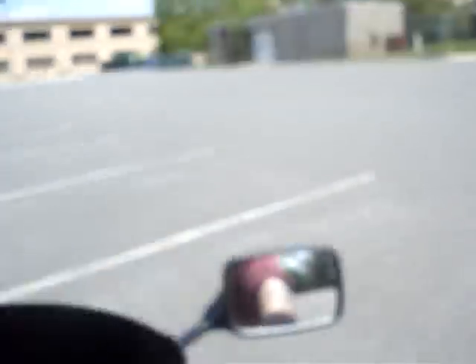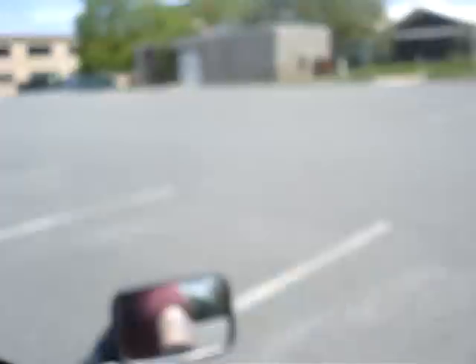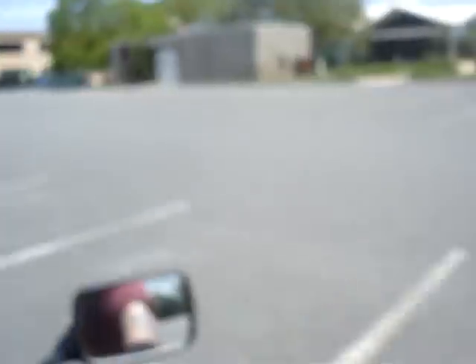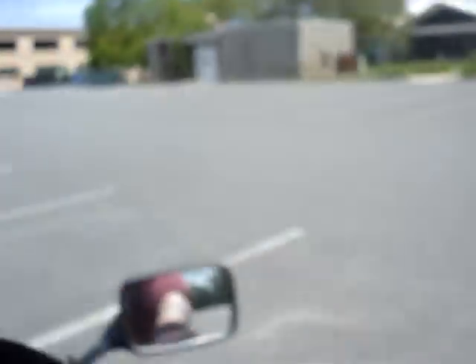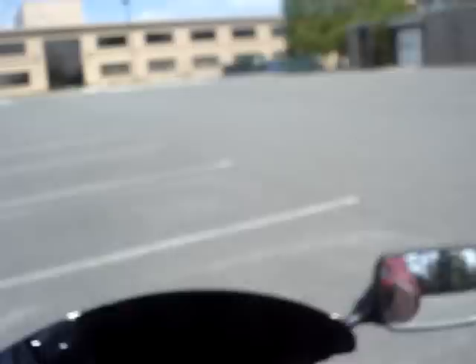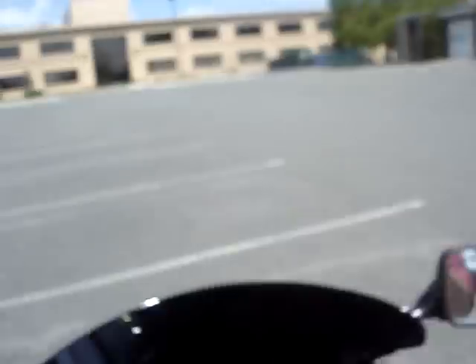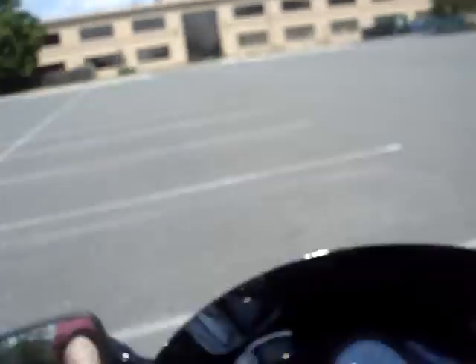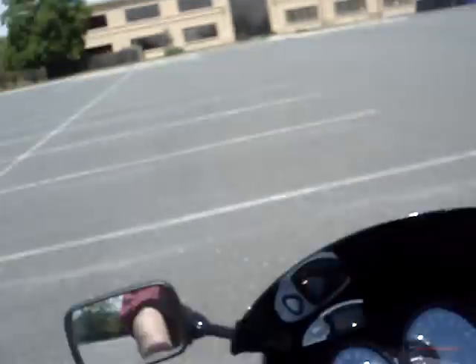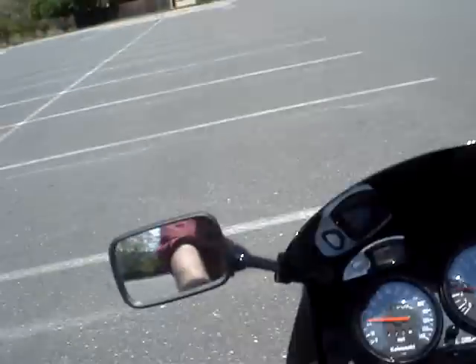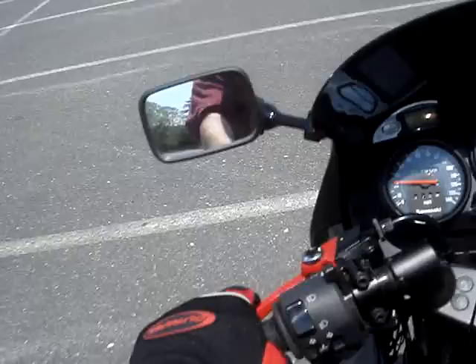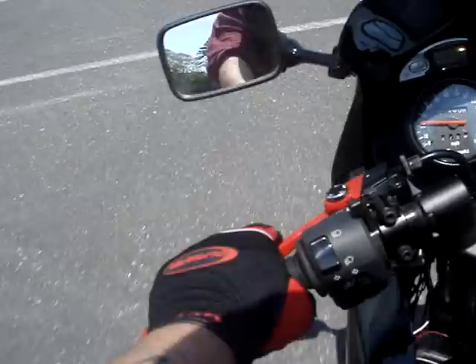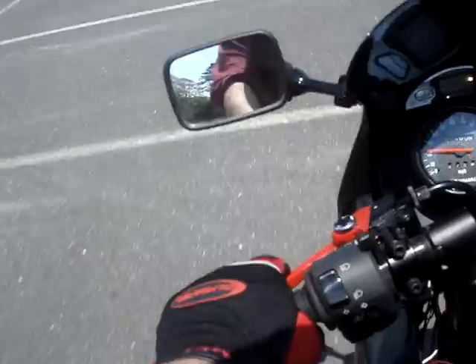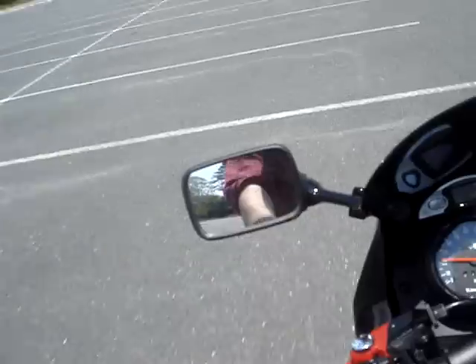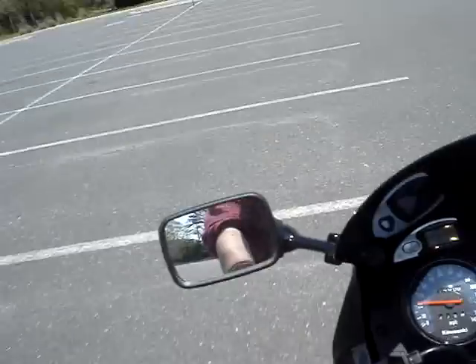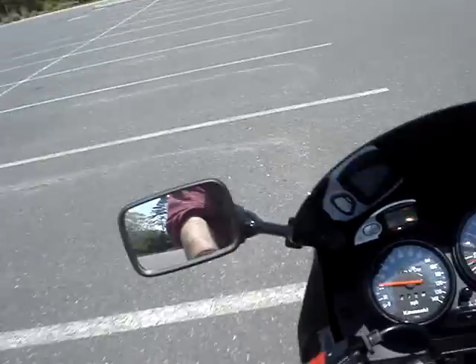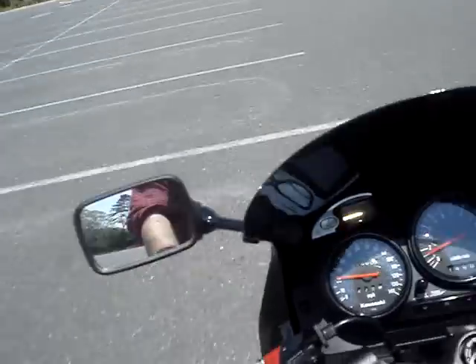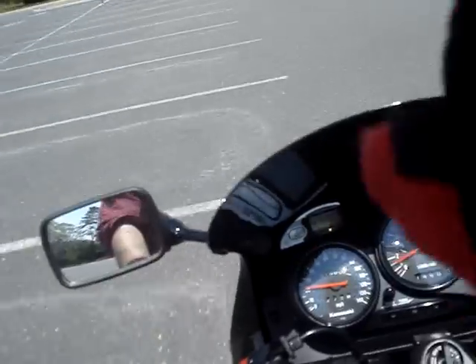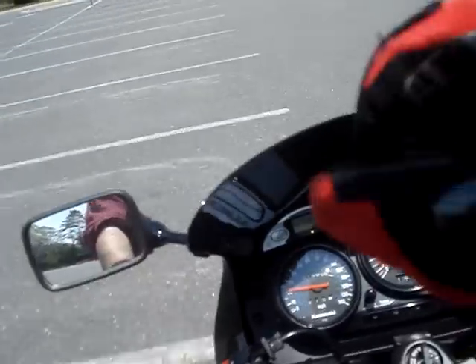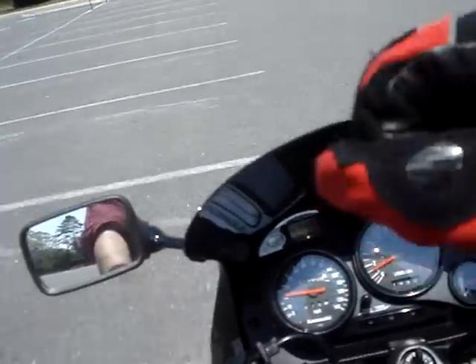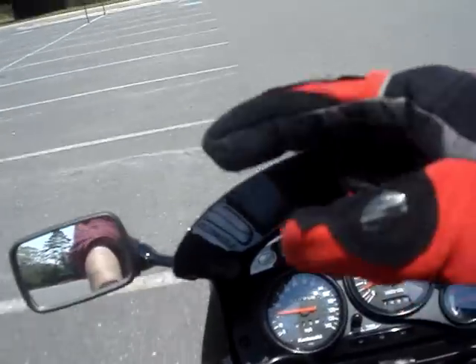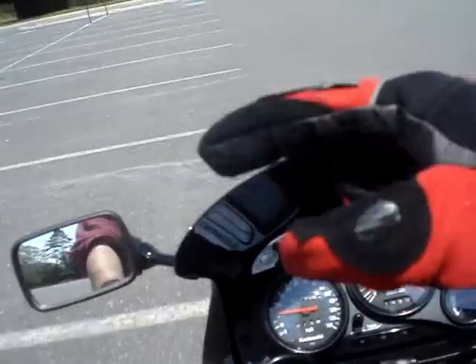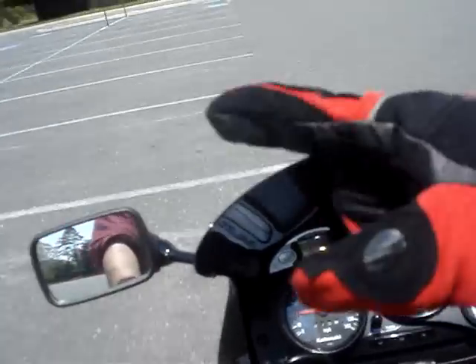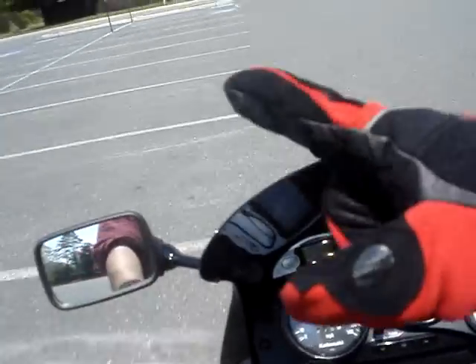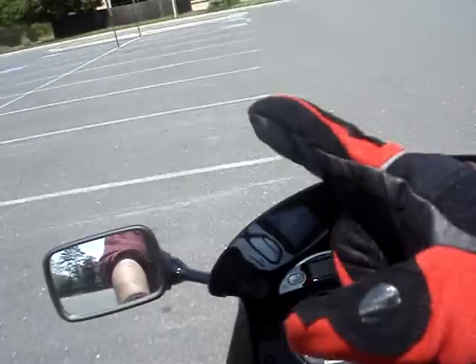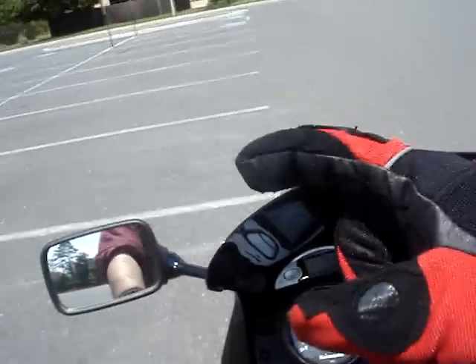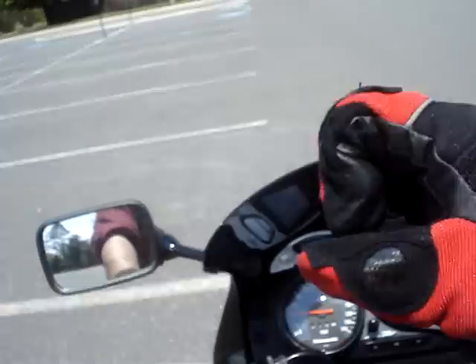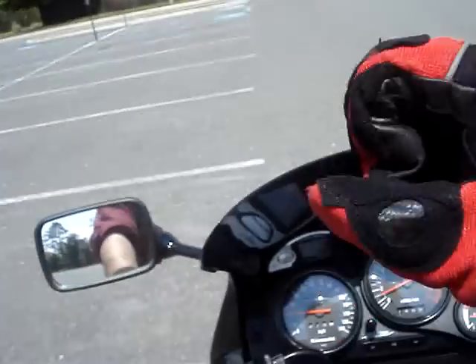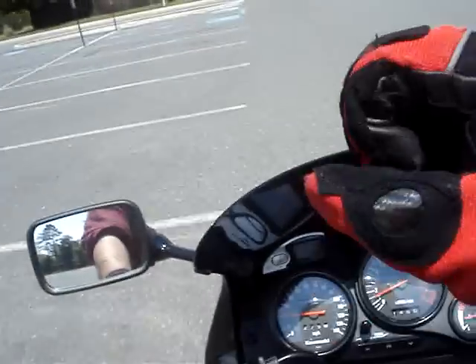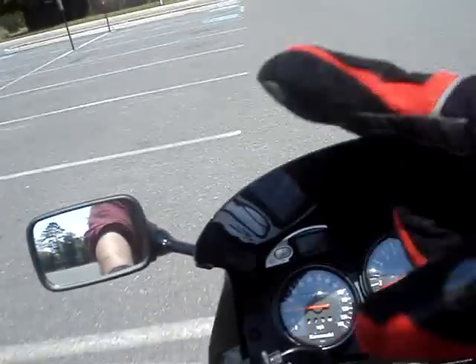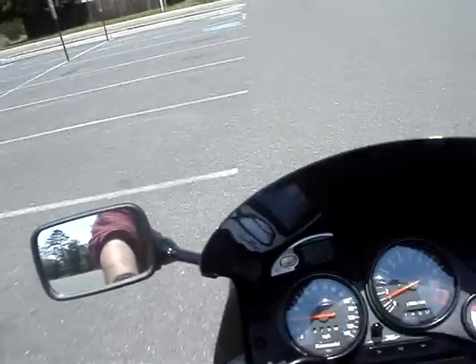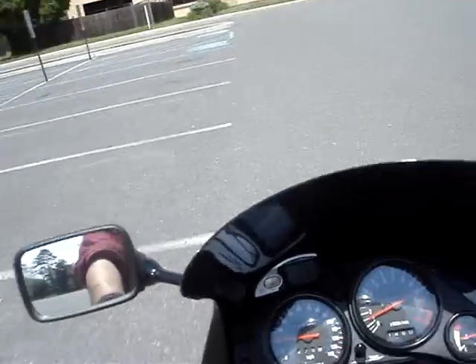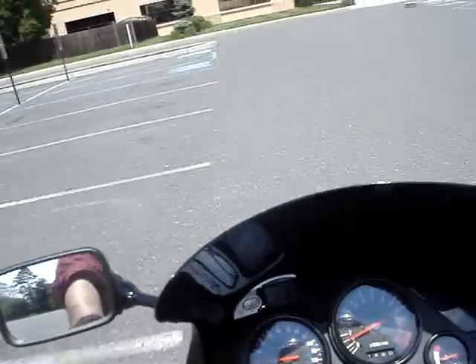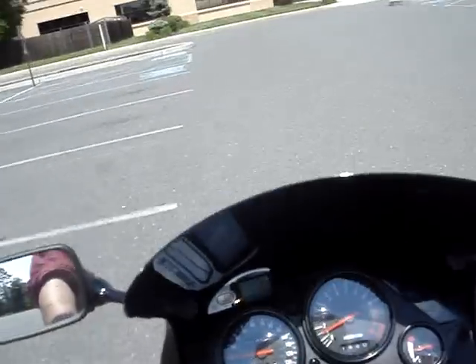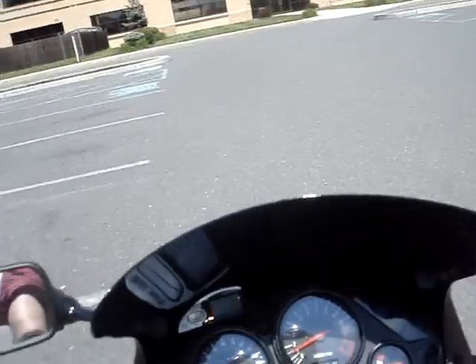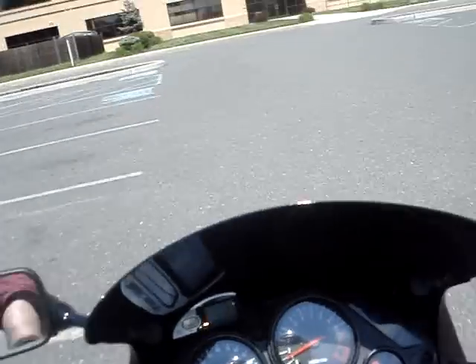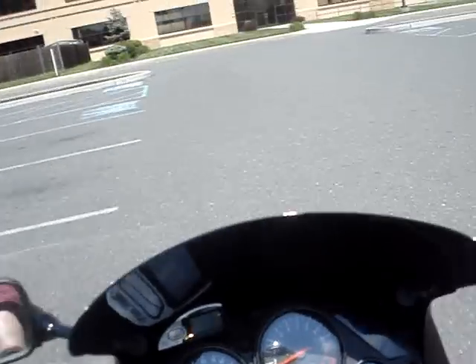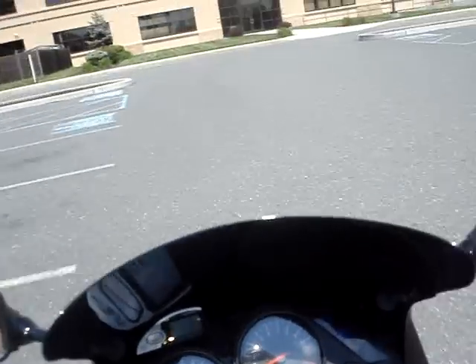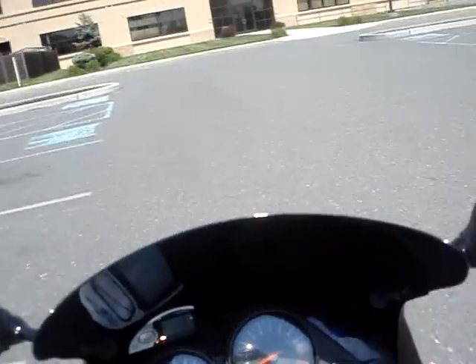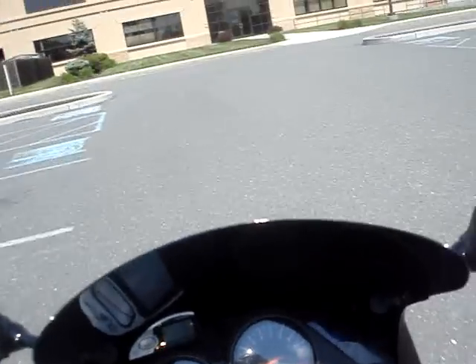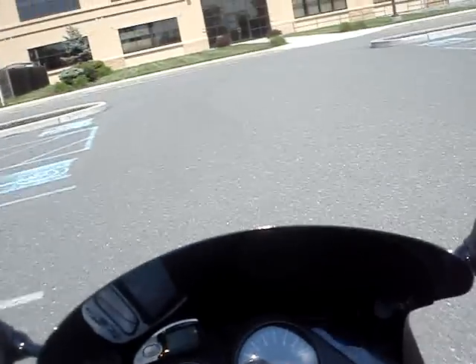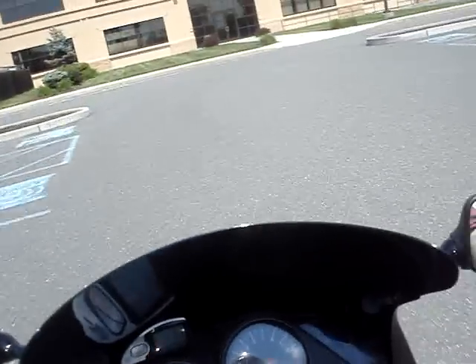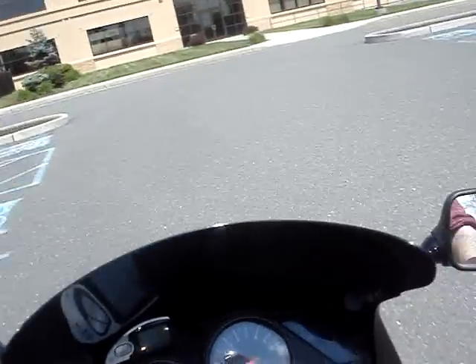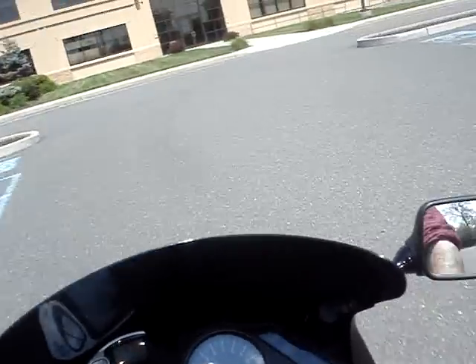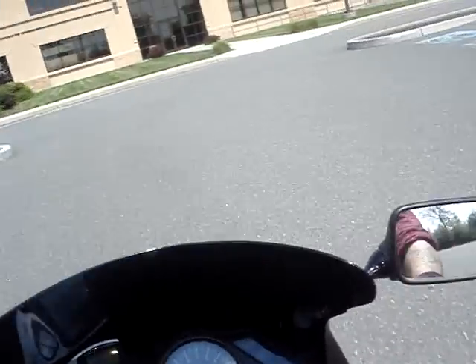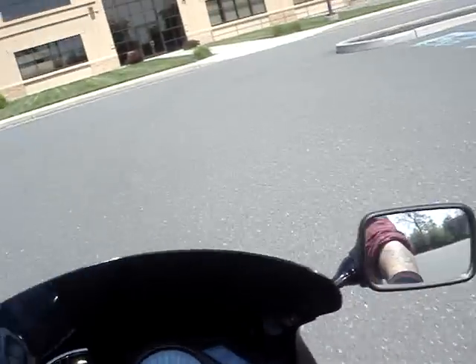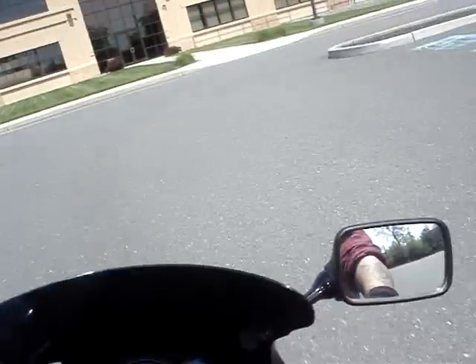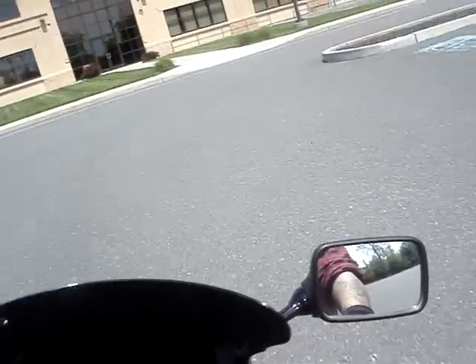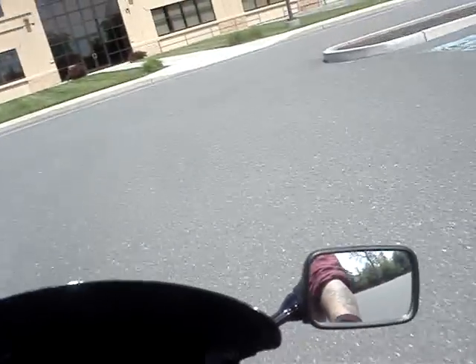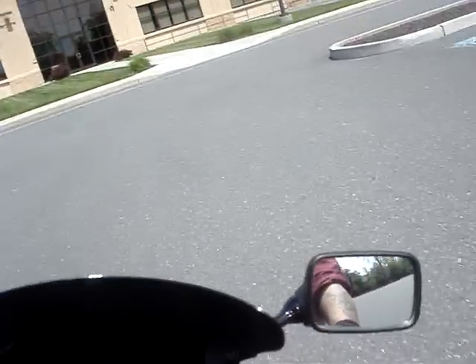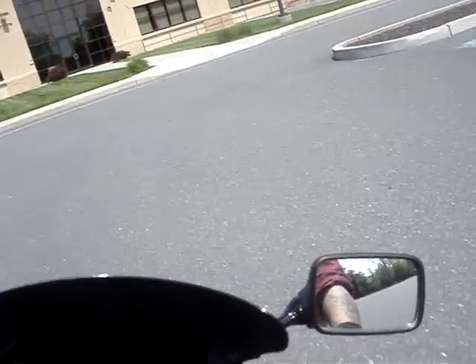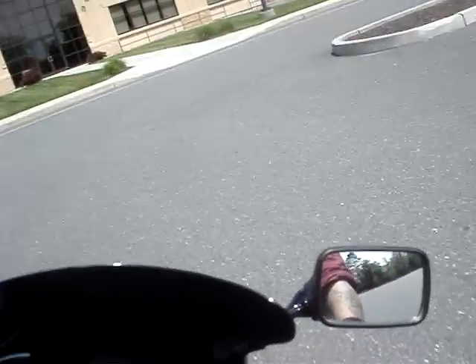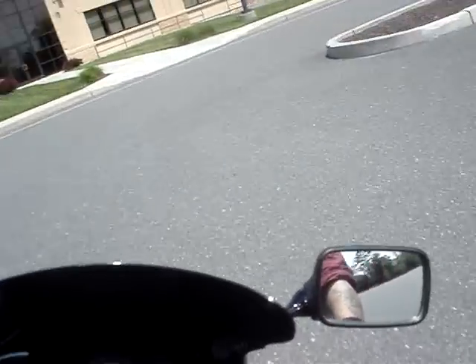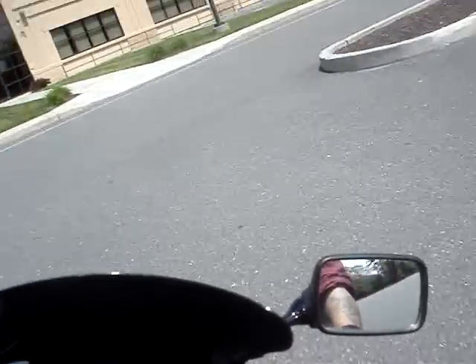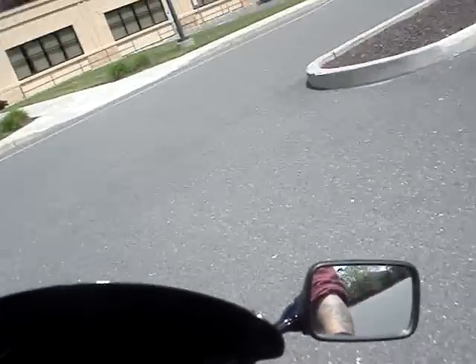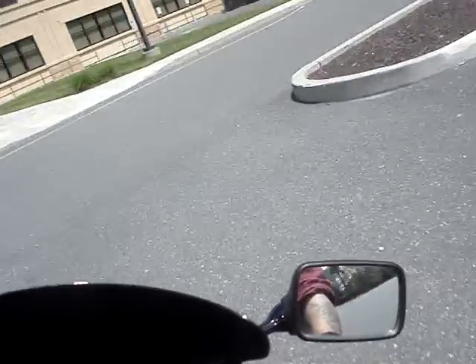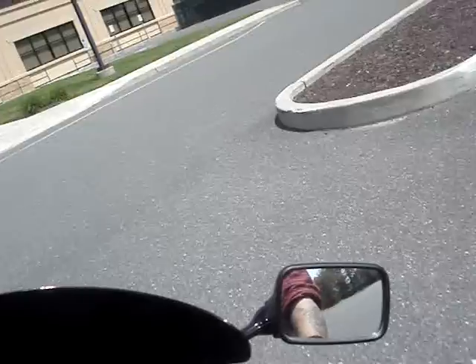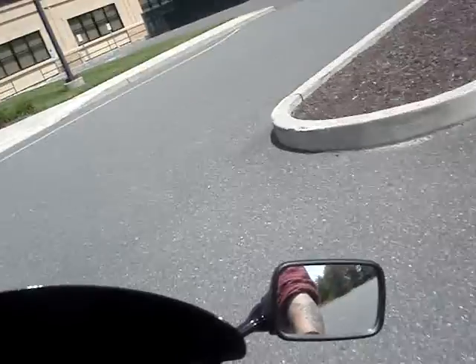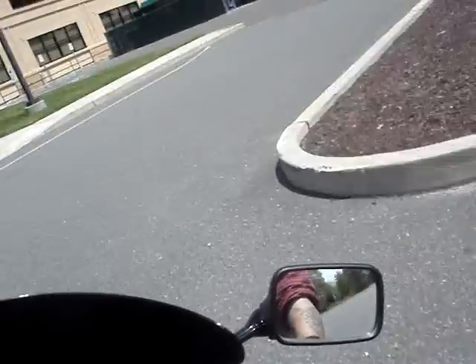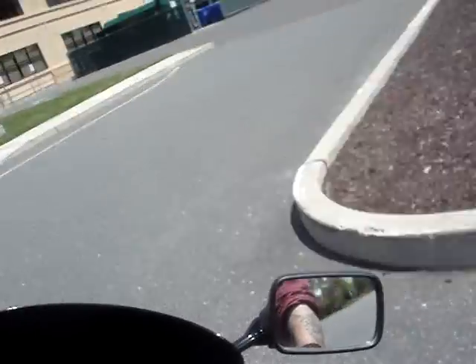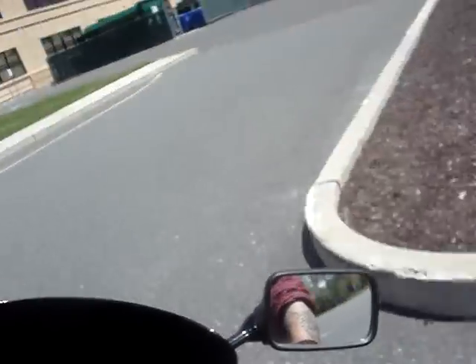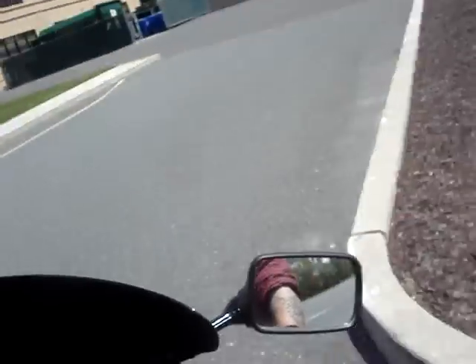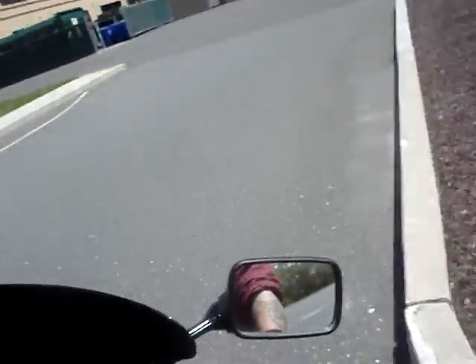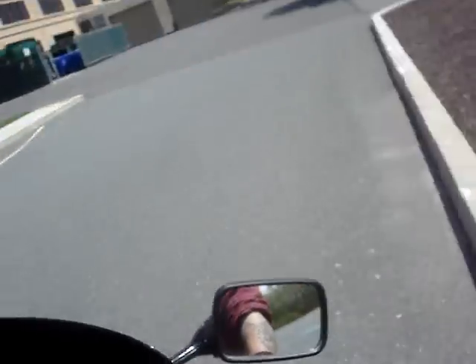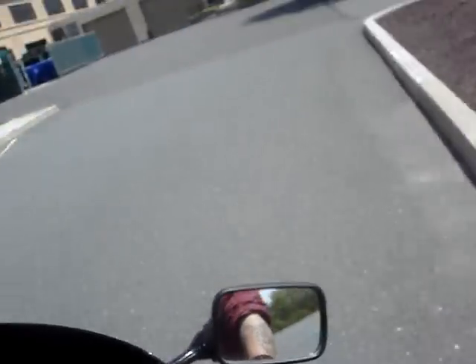That was me sliding the clutch out instead of popping it out. You've got to pop the clutch, not slip it.